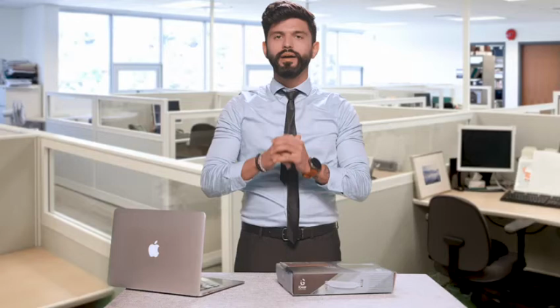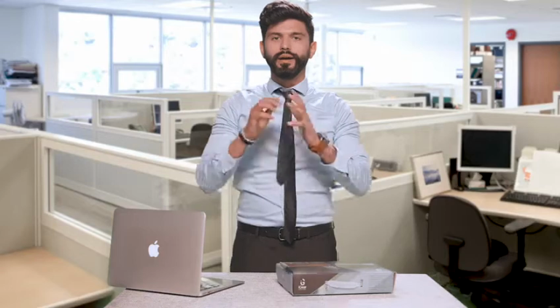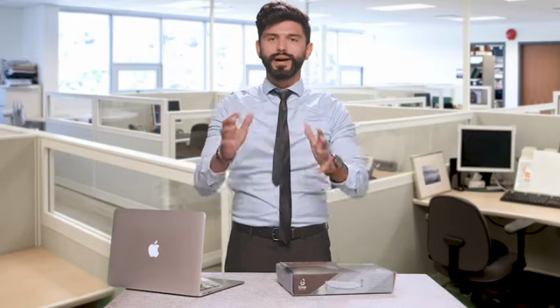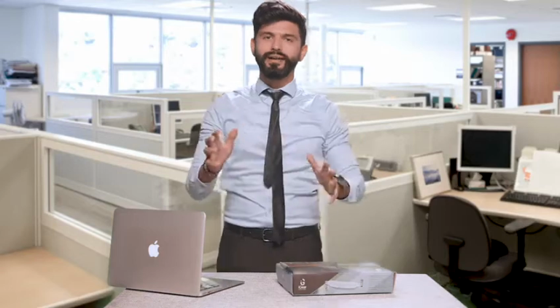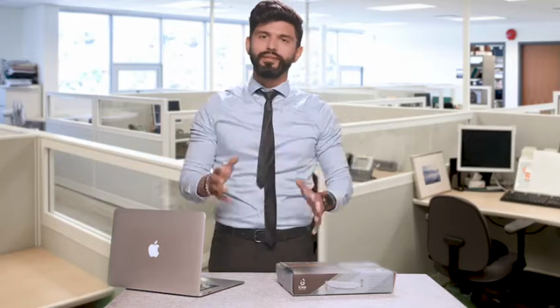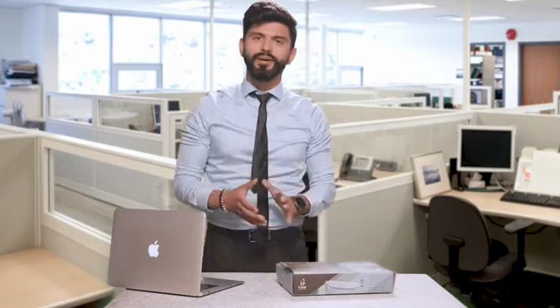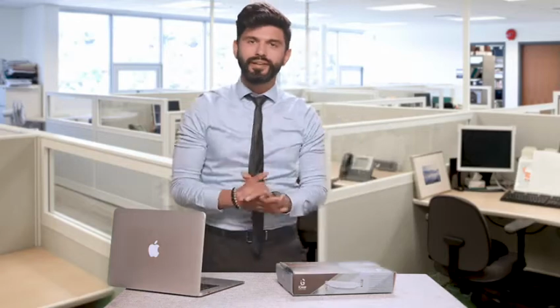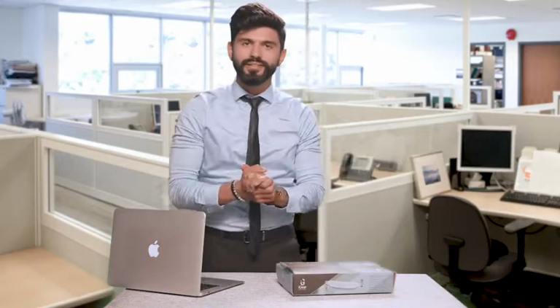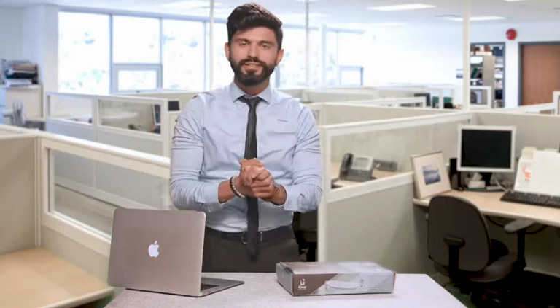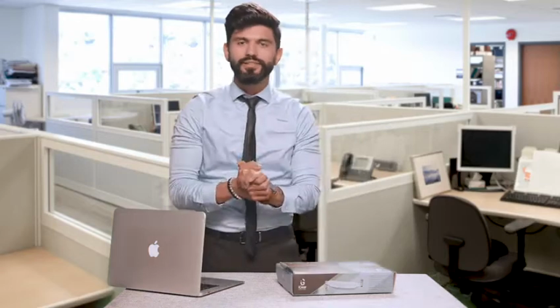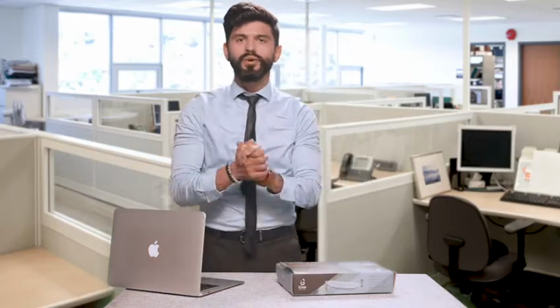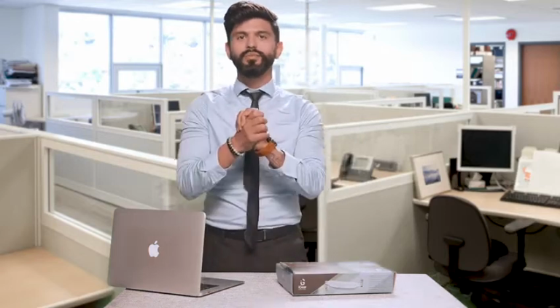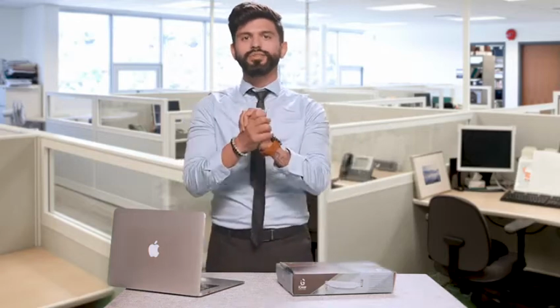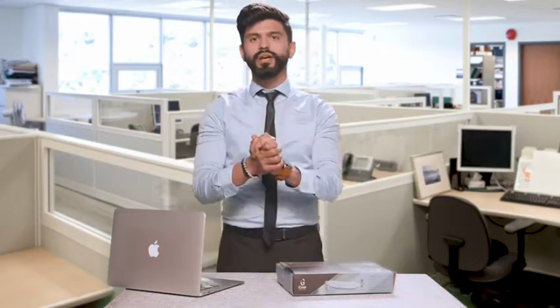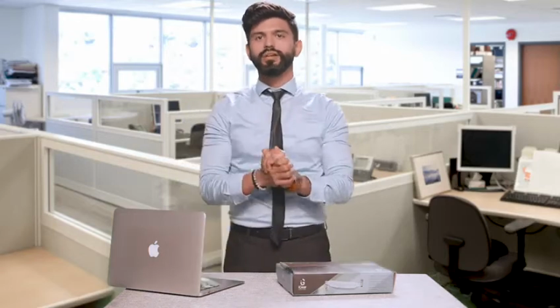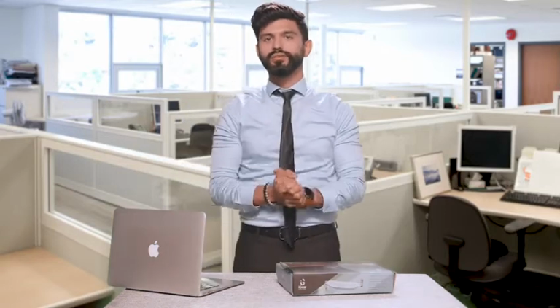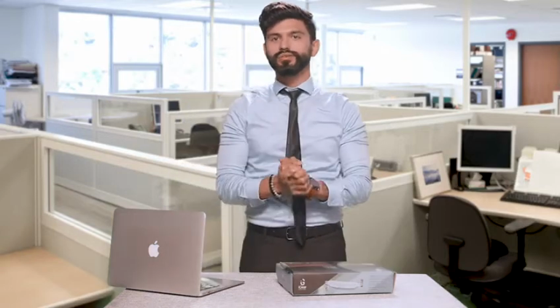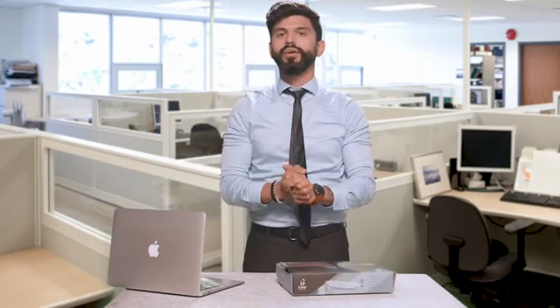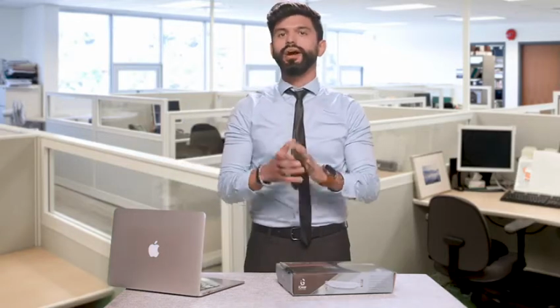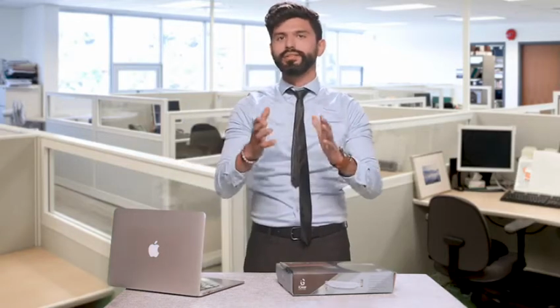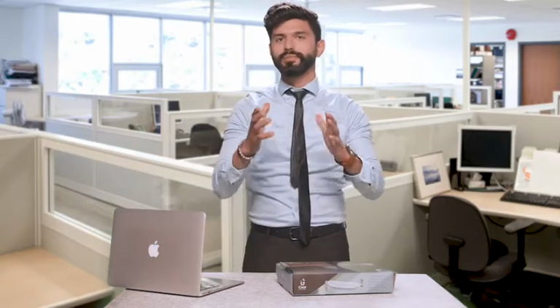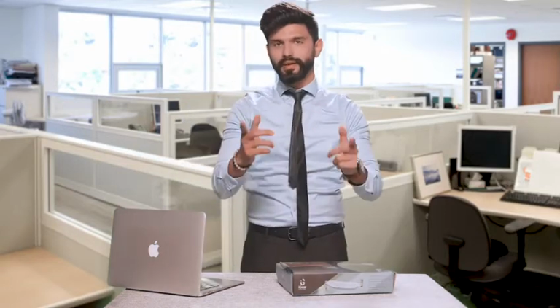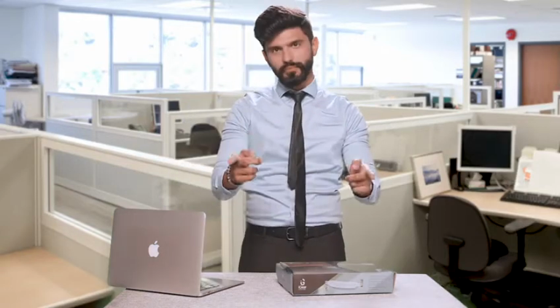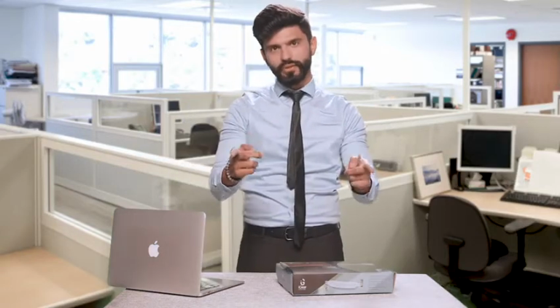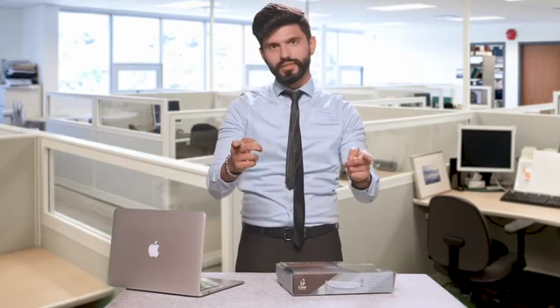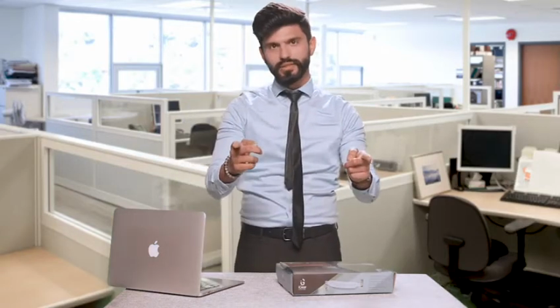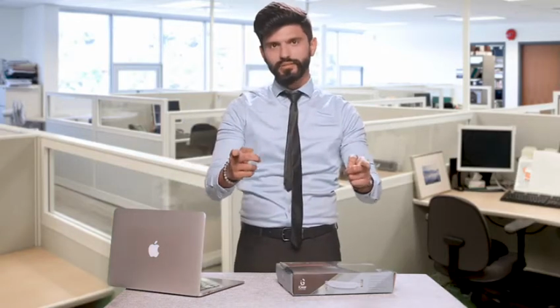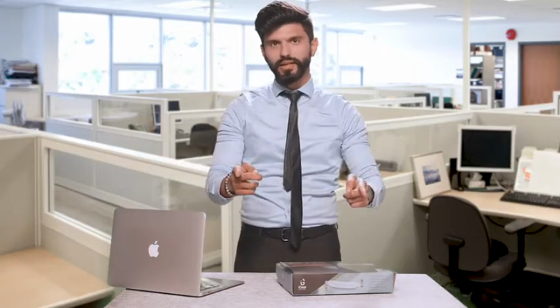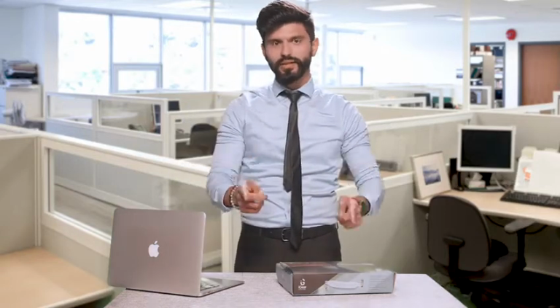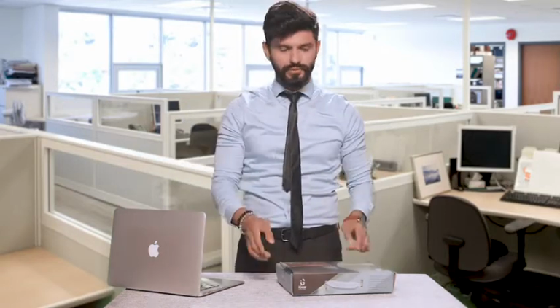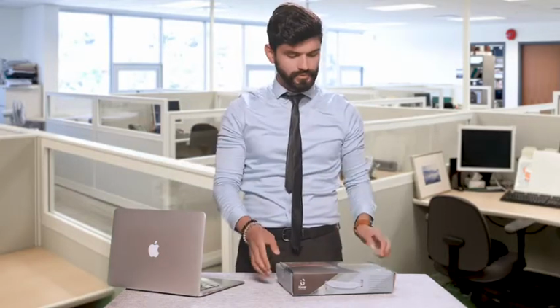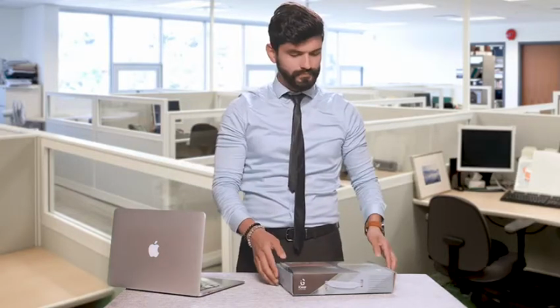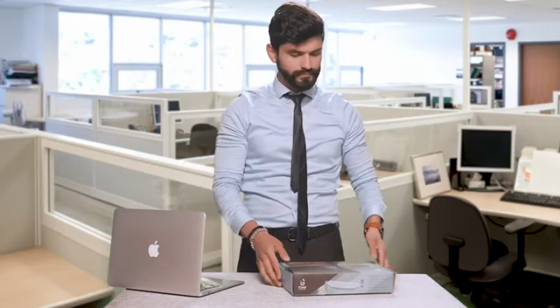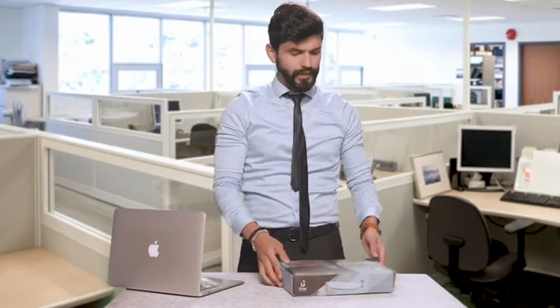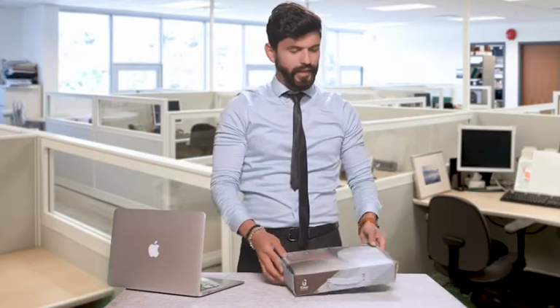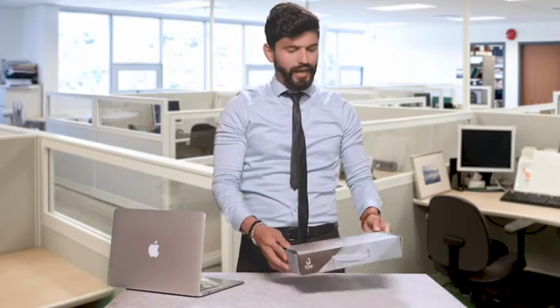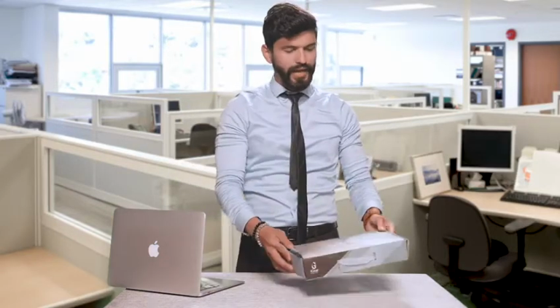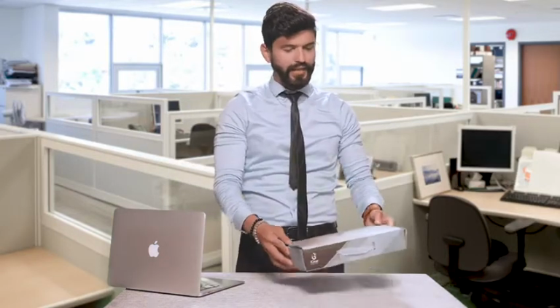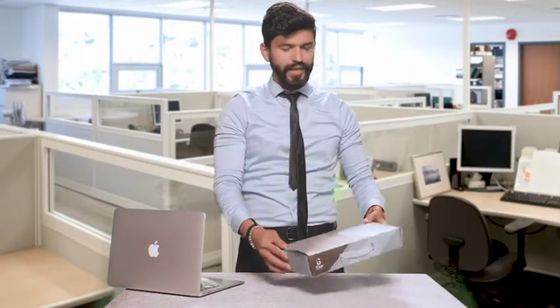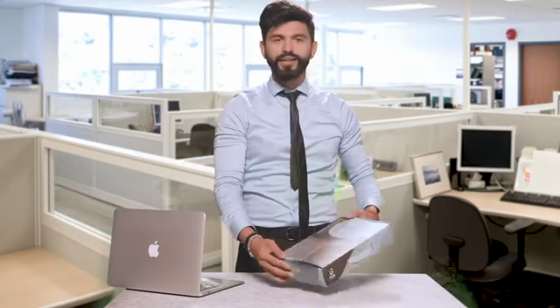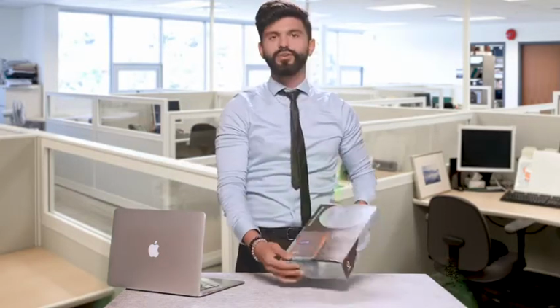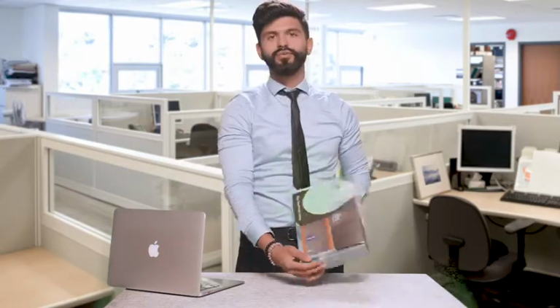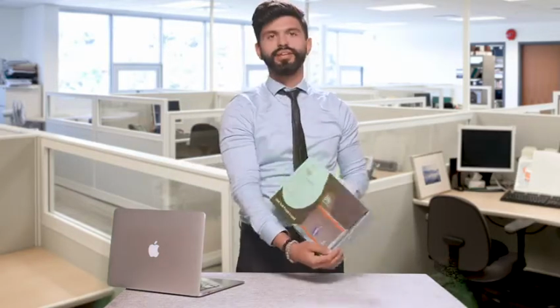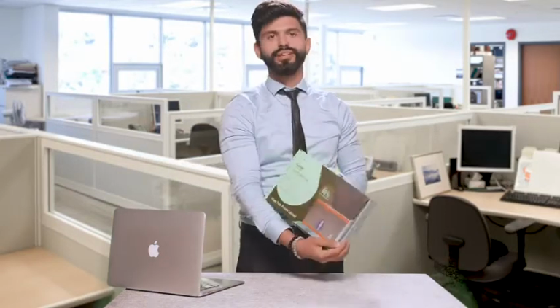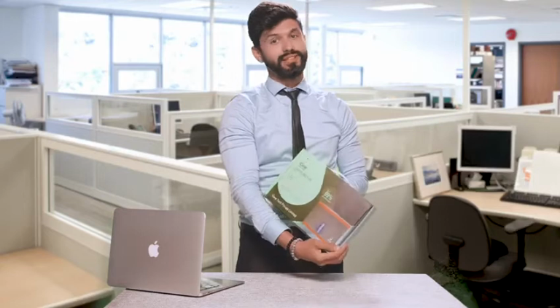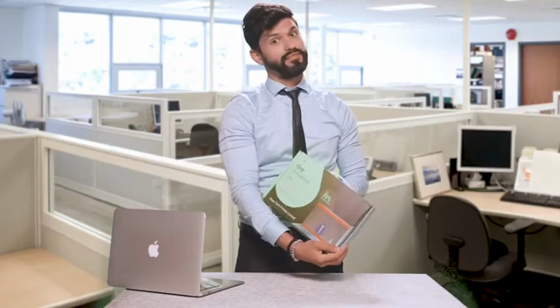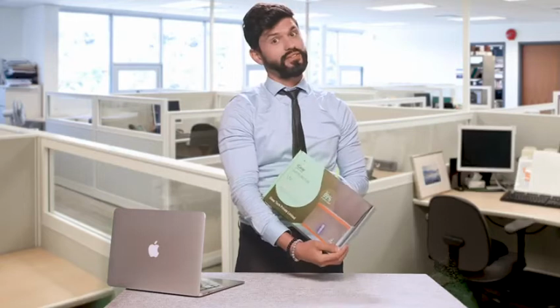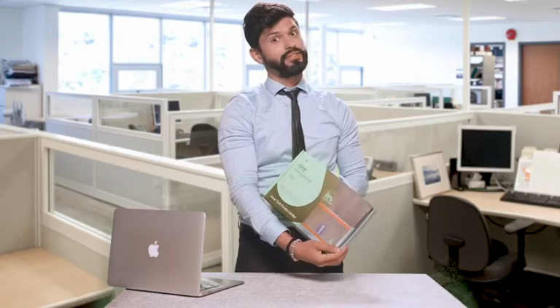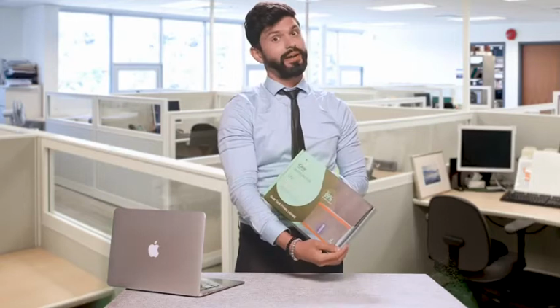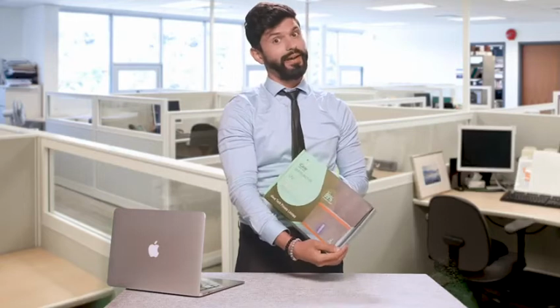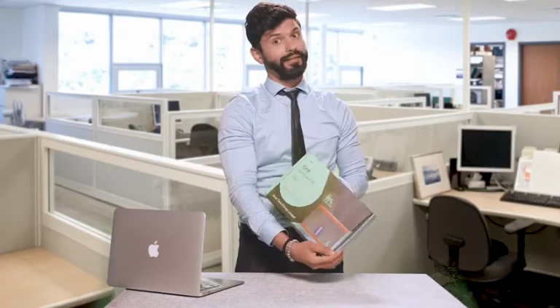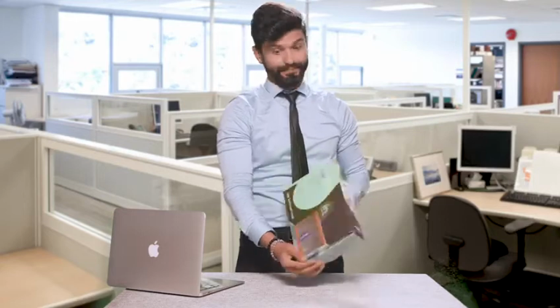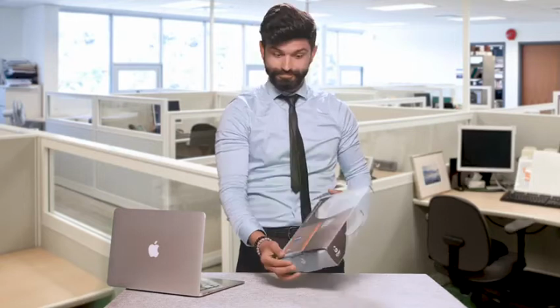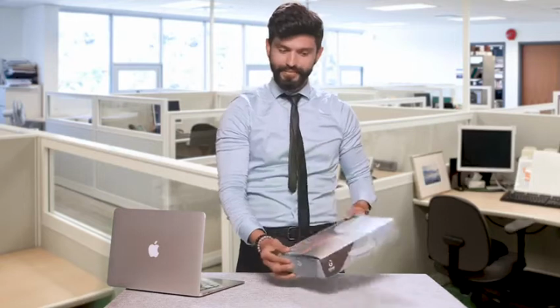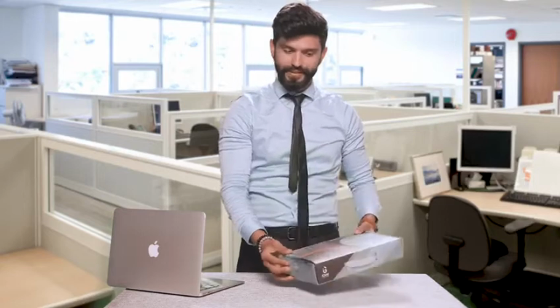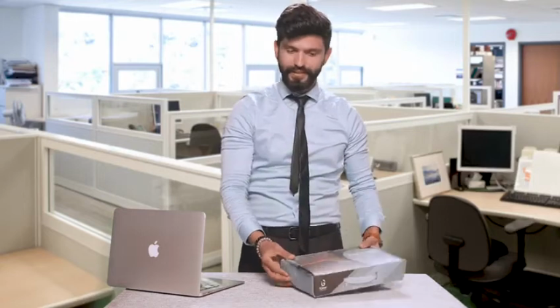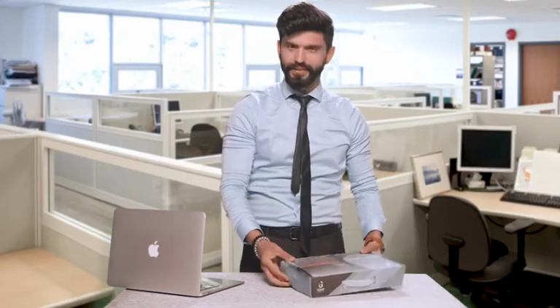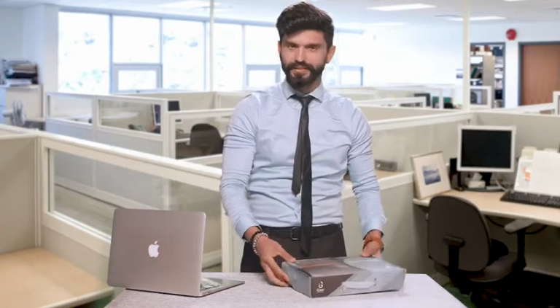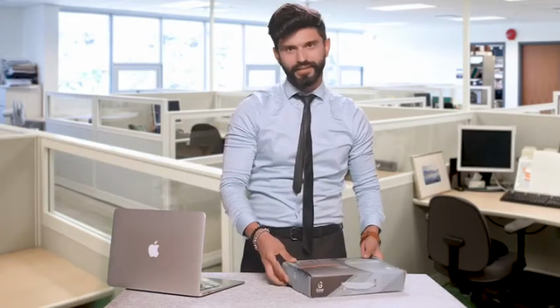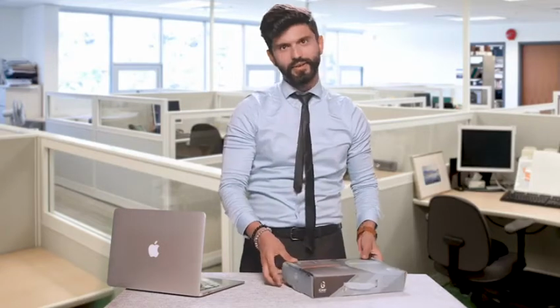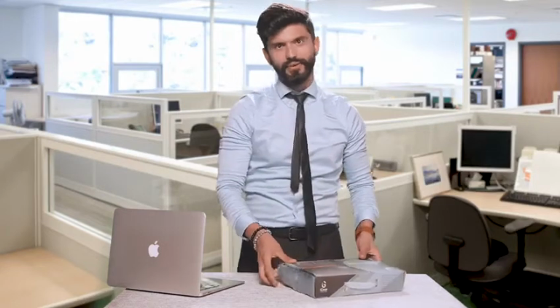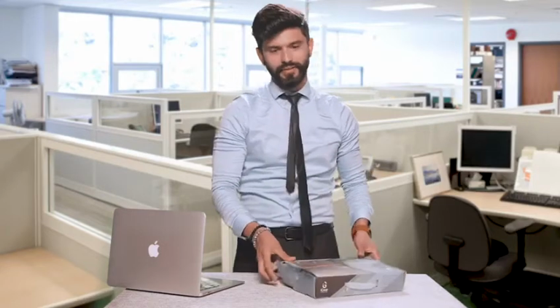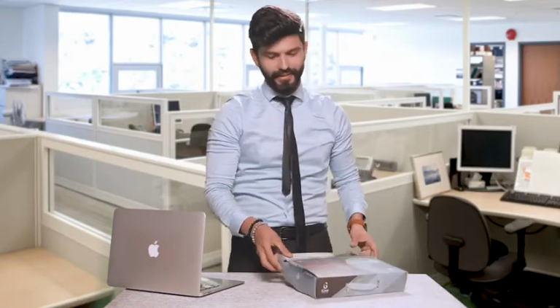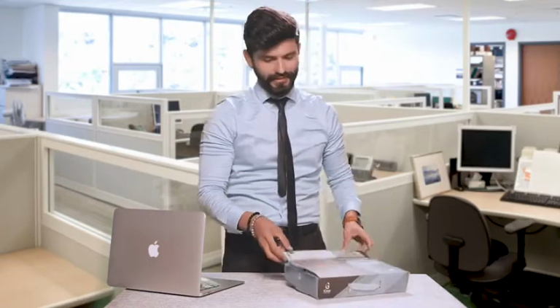Hi everybody, this is Almost Ayush and today I am going to unbox the iGare UV Disinfection Bag. Let's see what is going to happen.